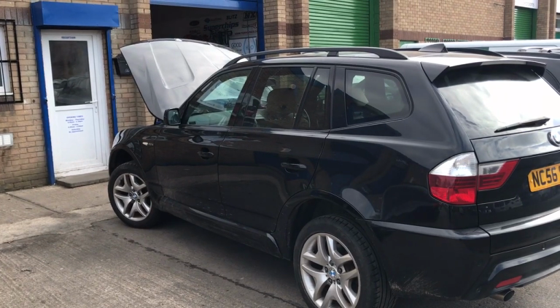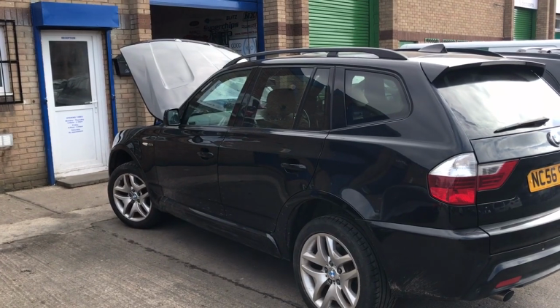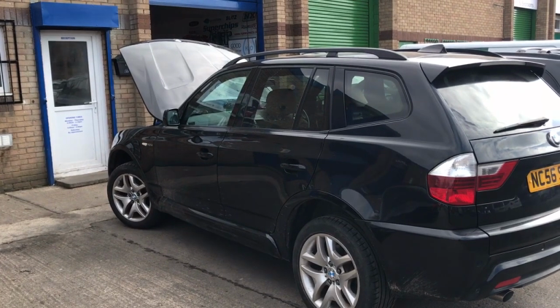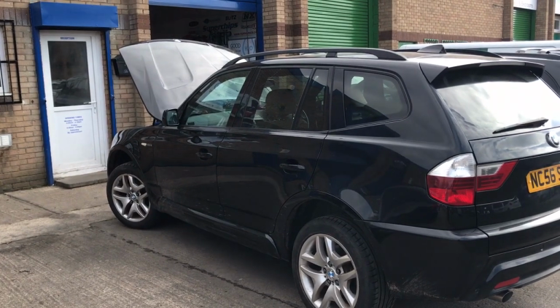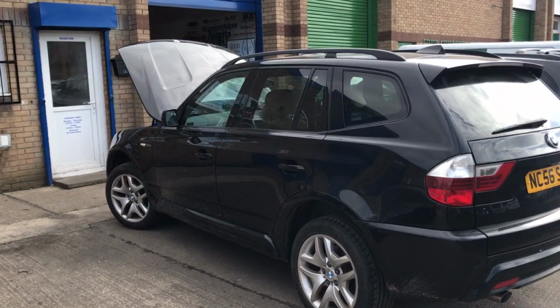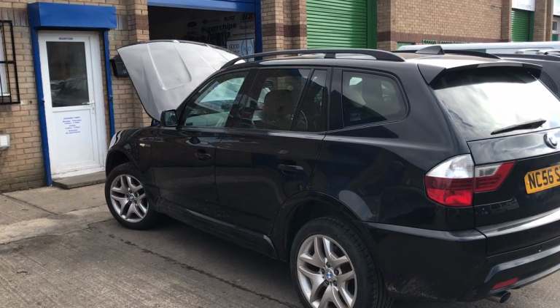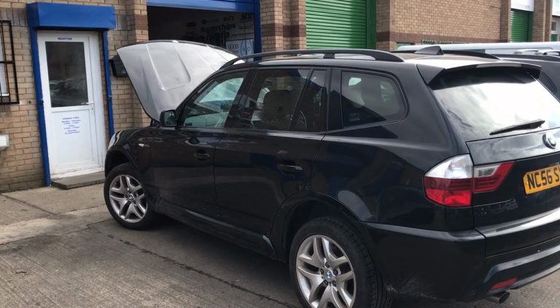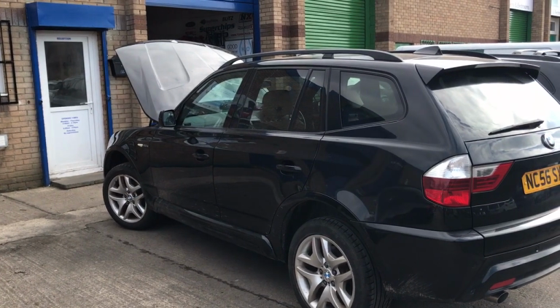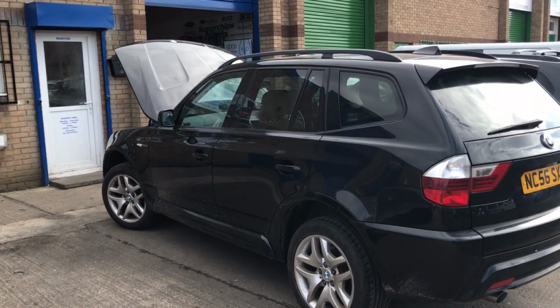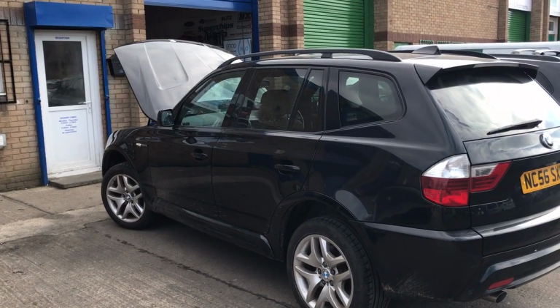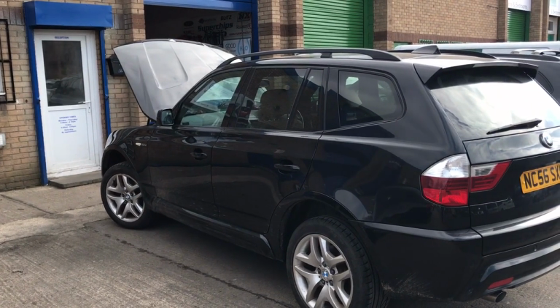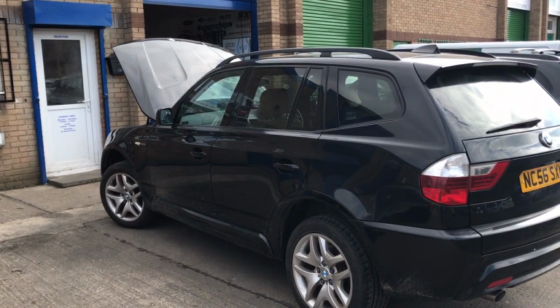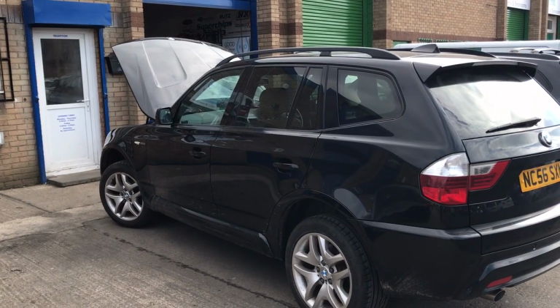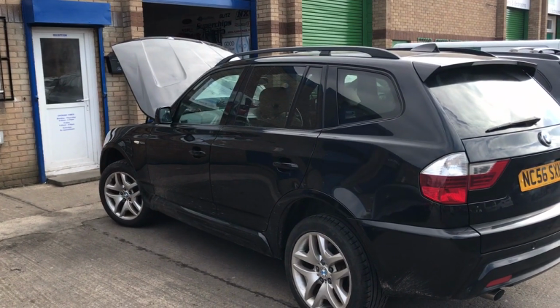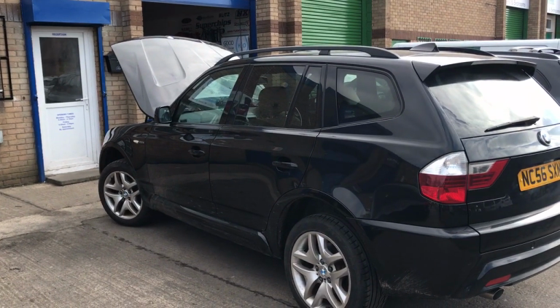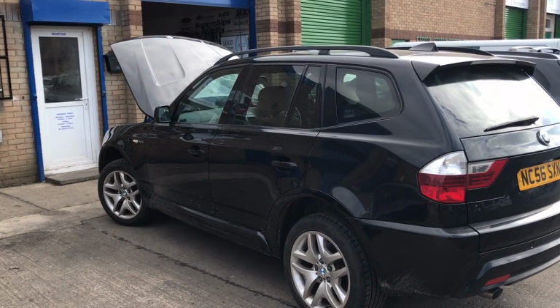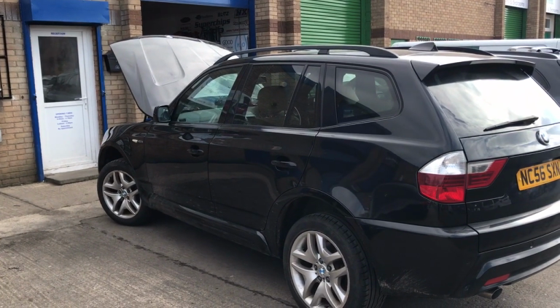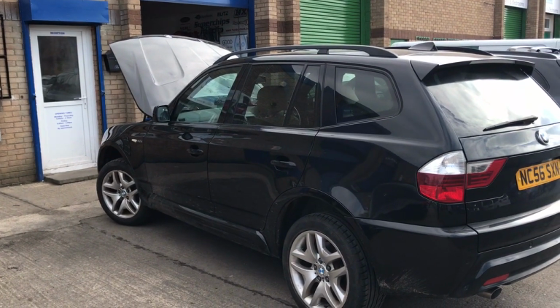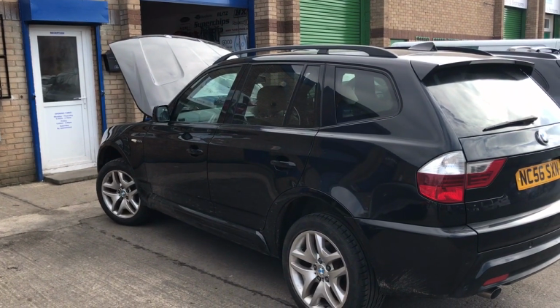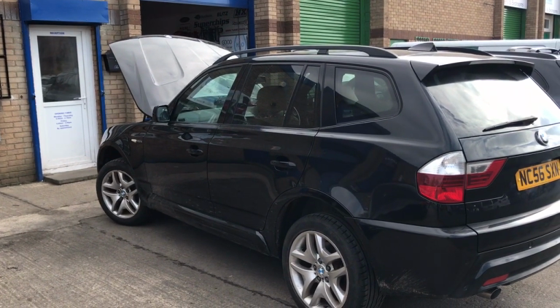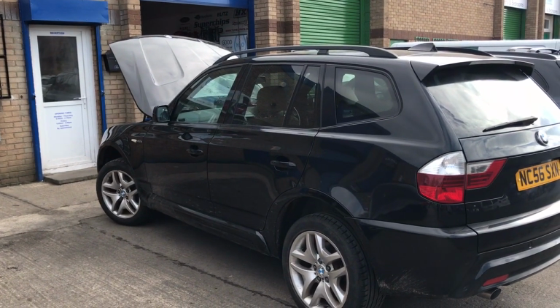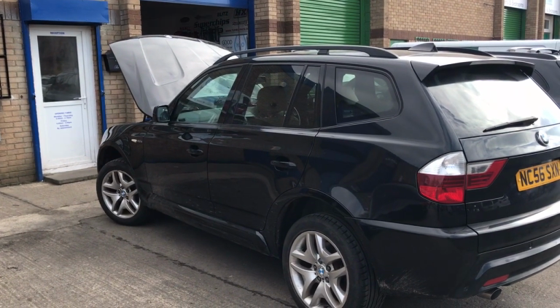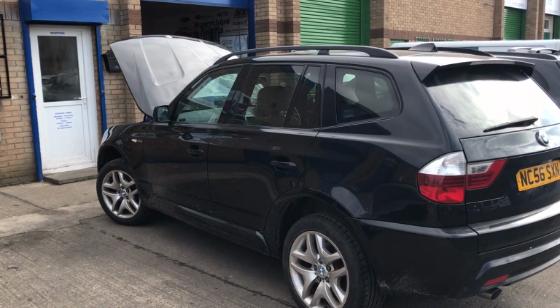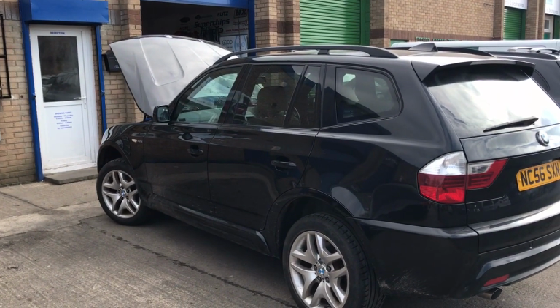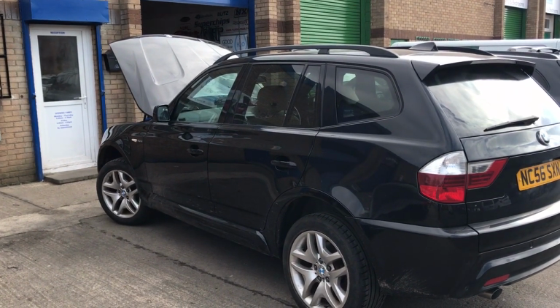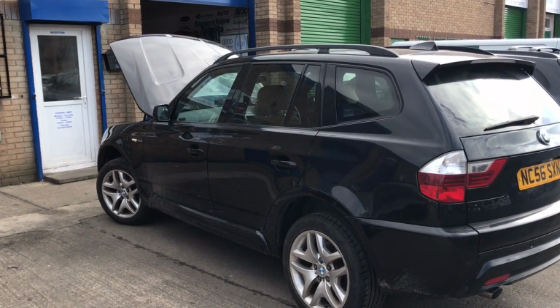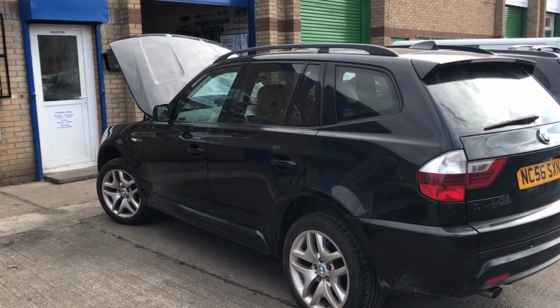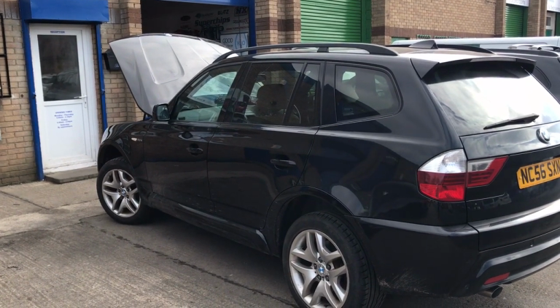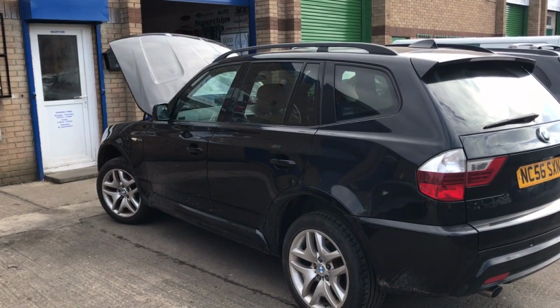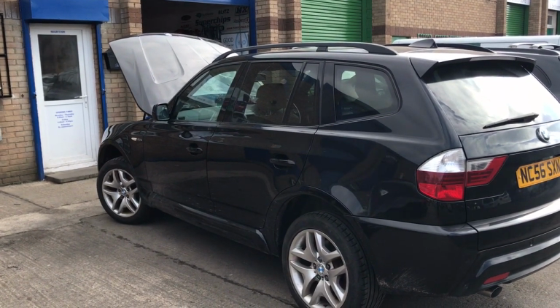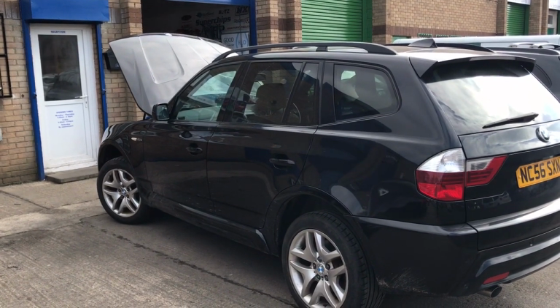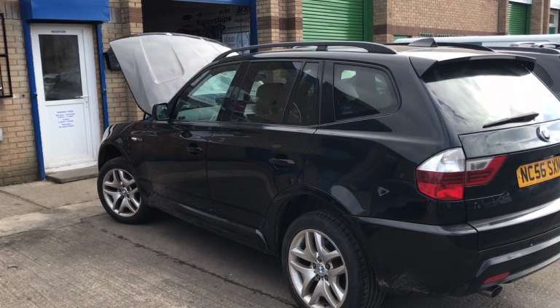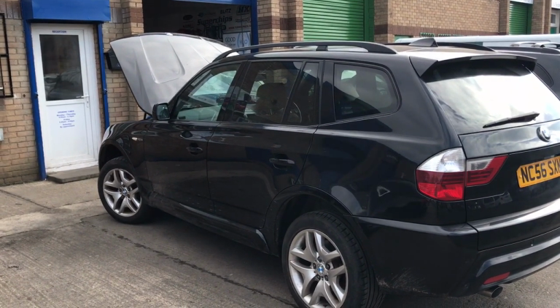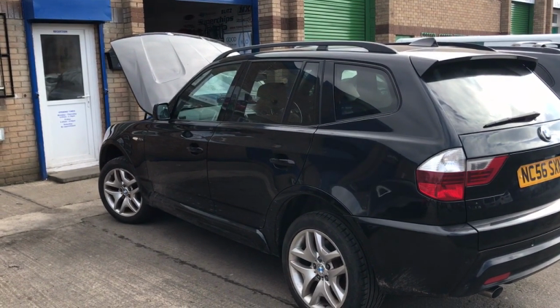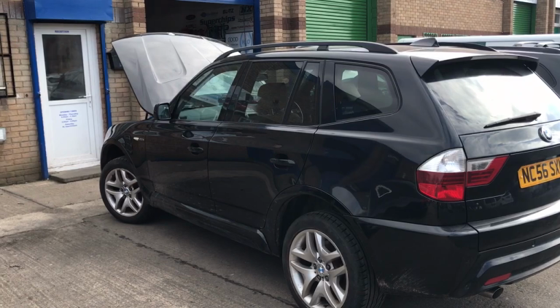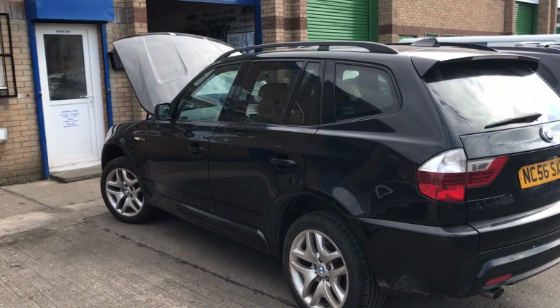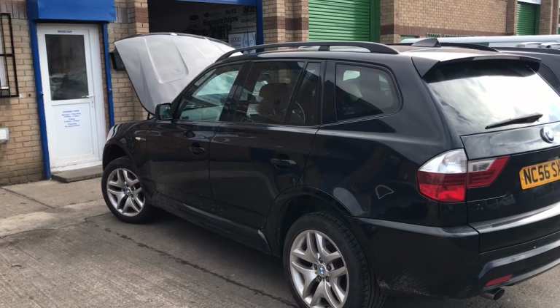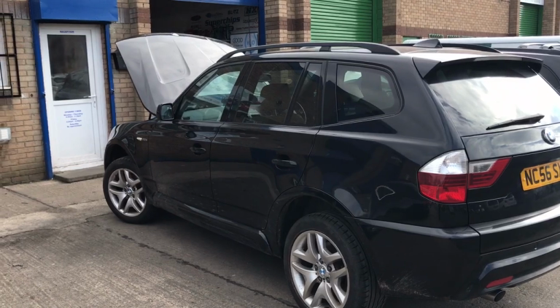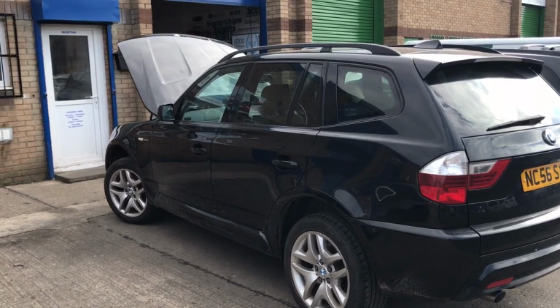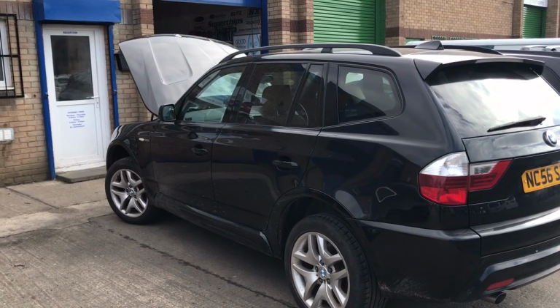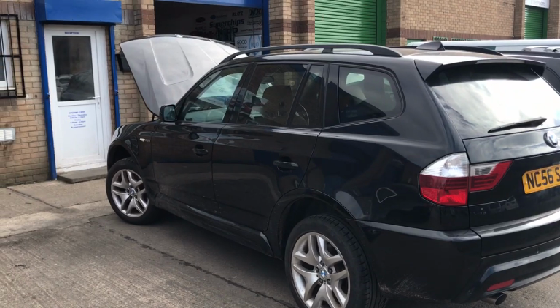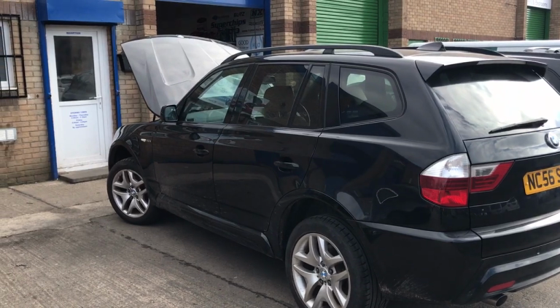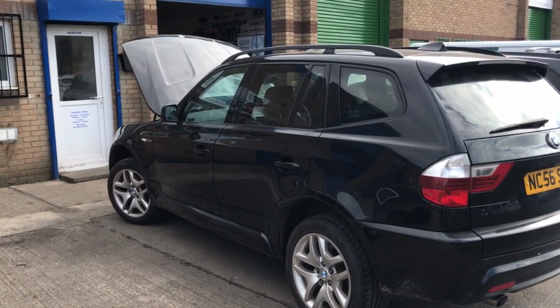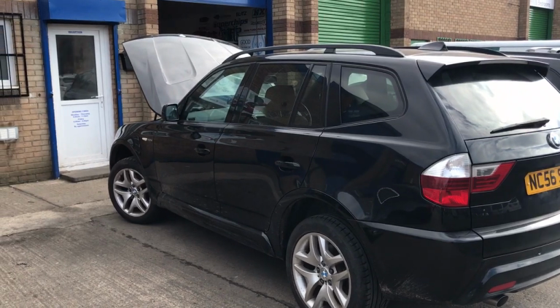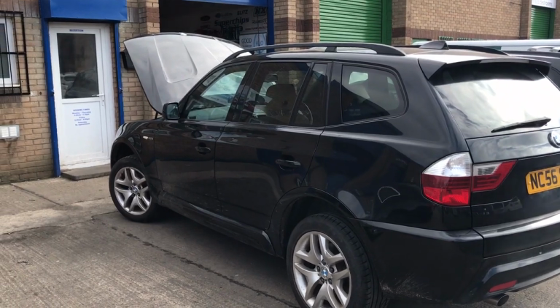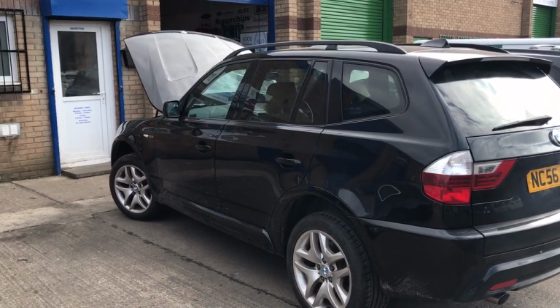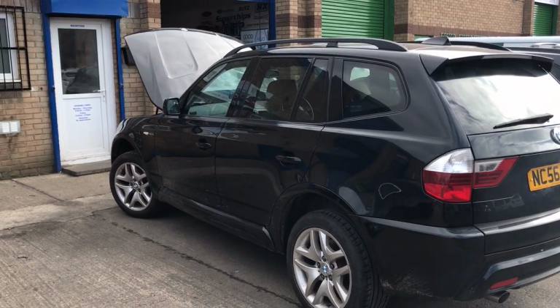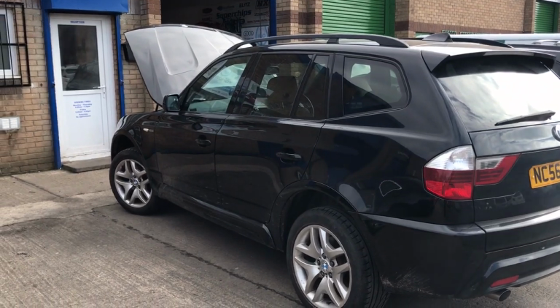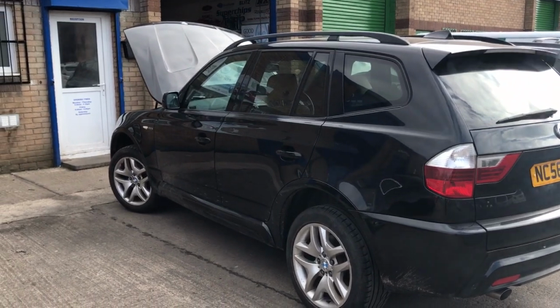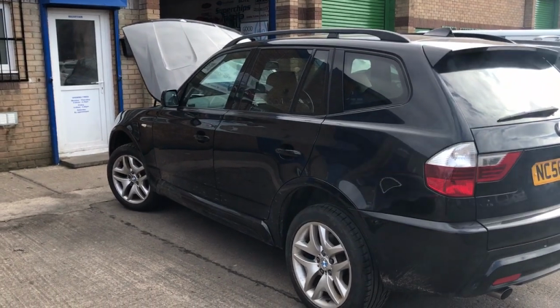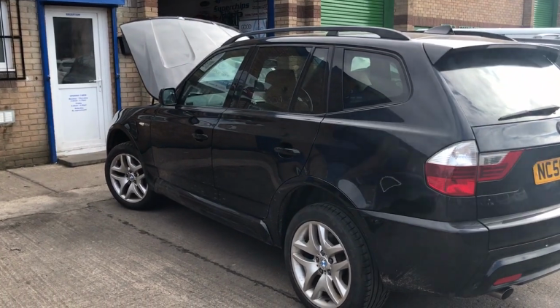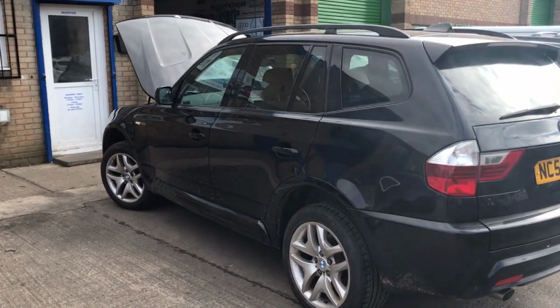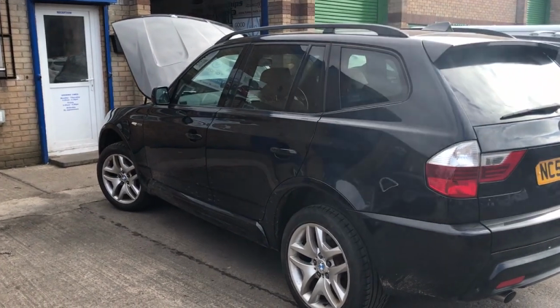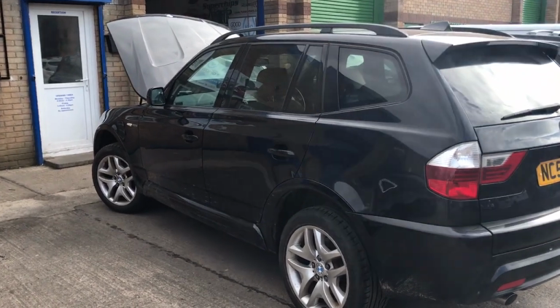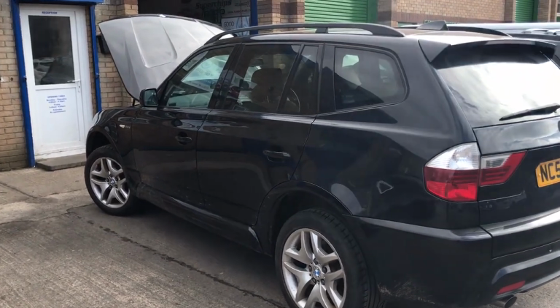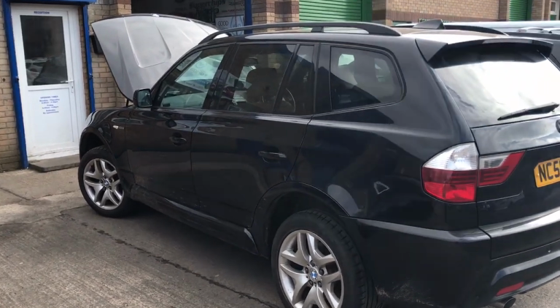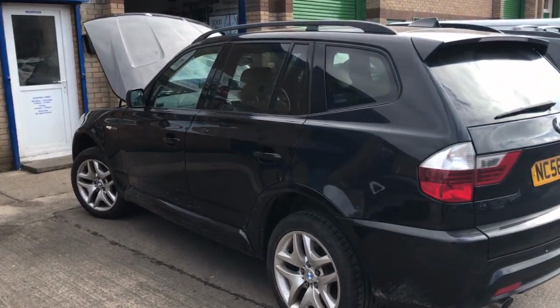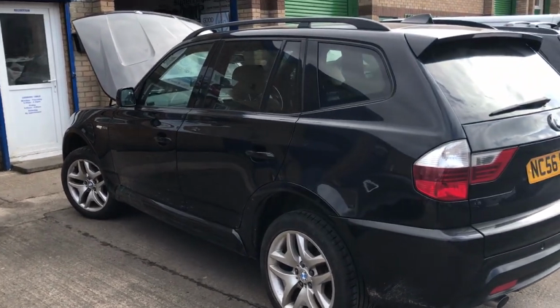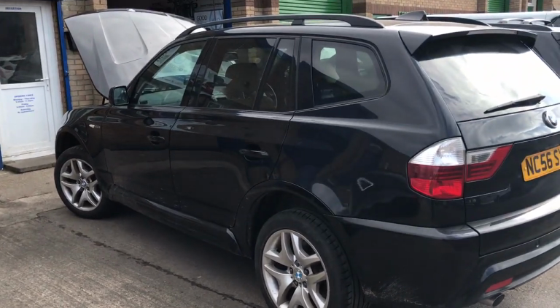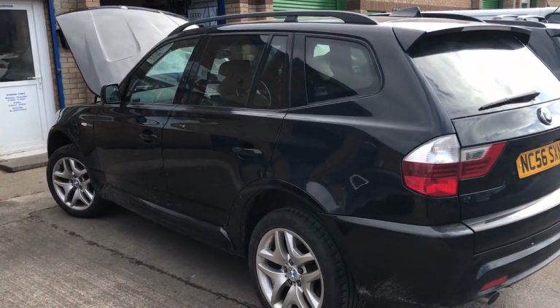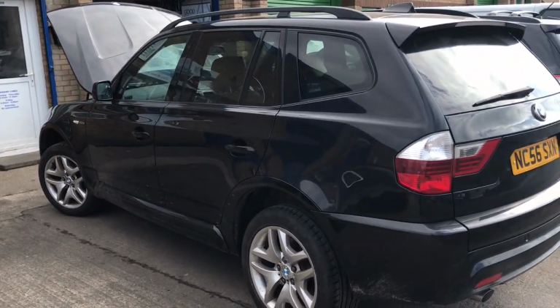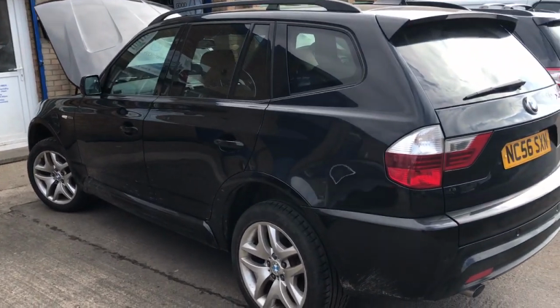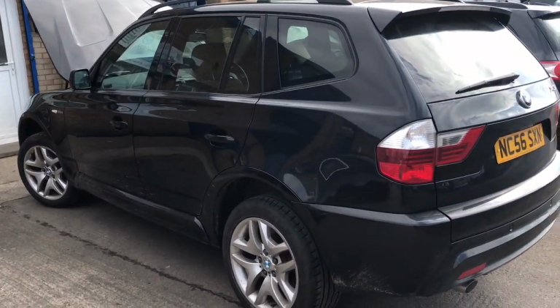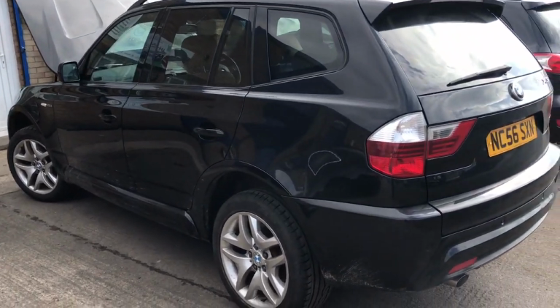We've got a BMW X3 2.0L diesel here. It's just had a new turbocharger fitted and it's being hydroflowed.